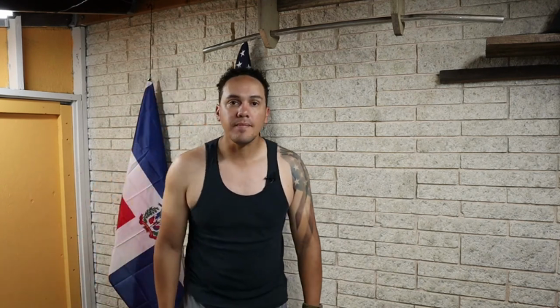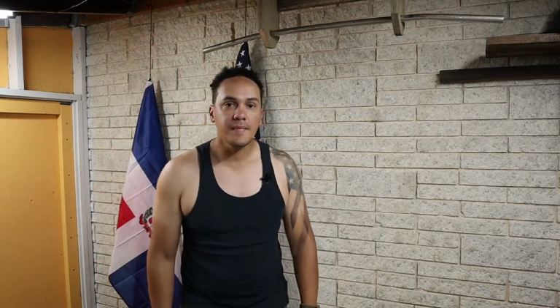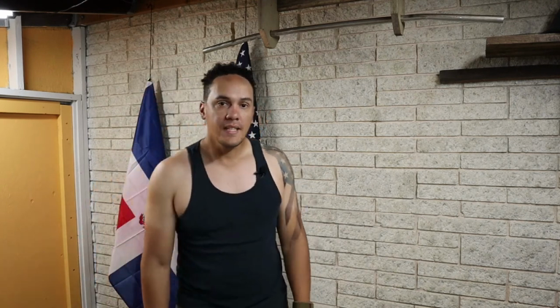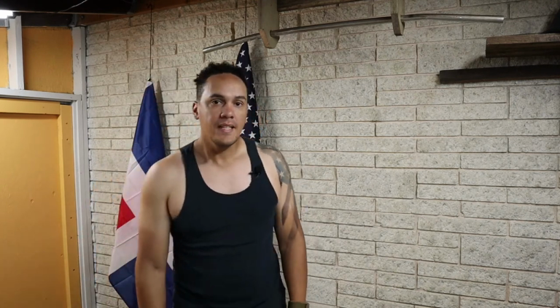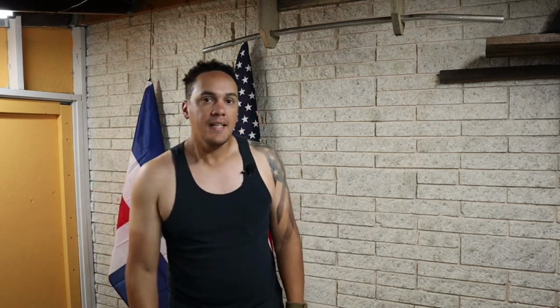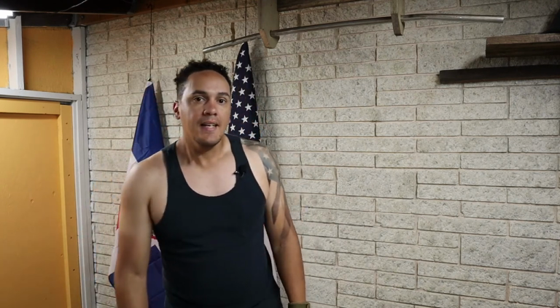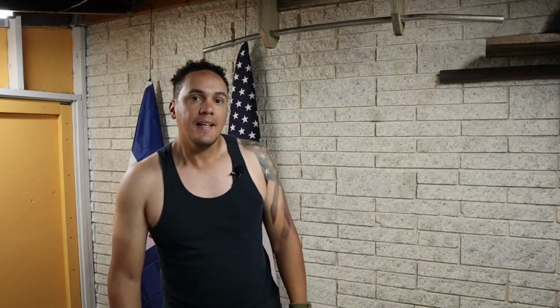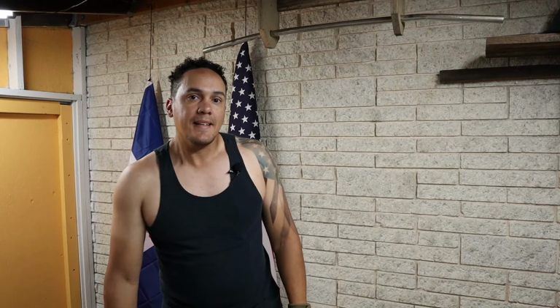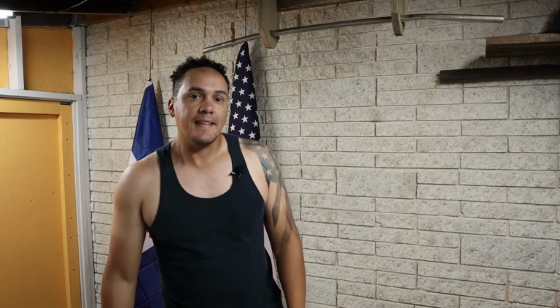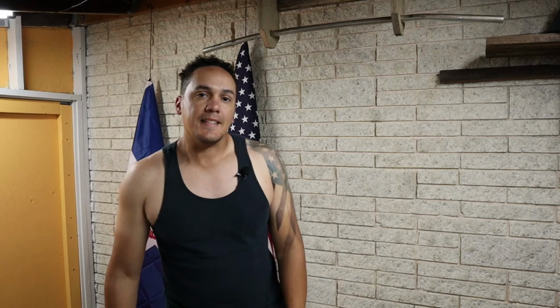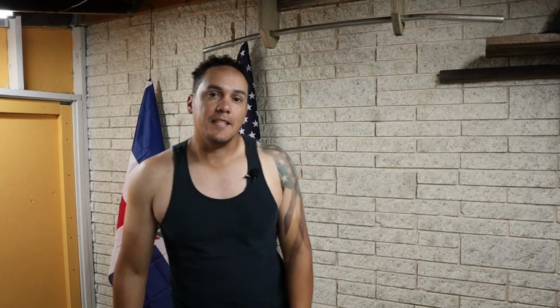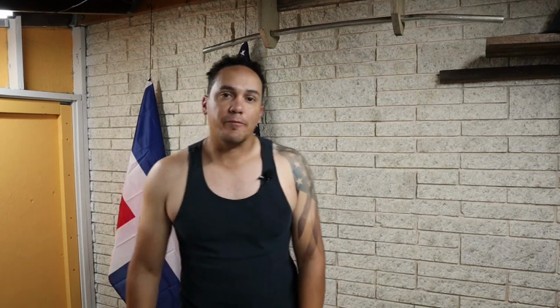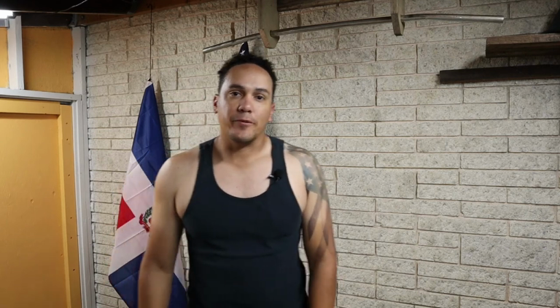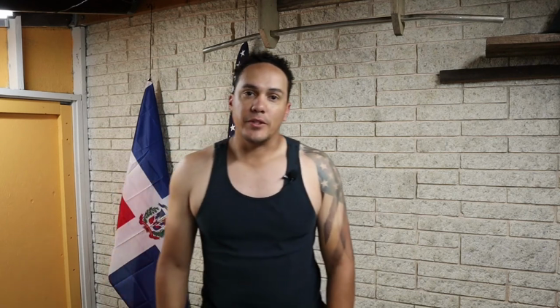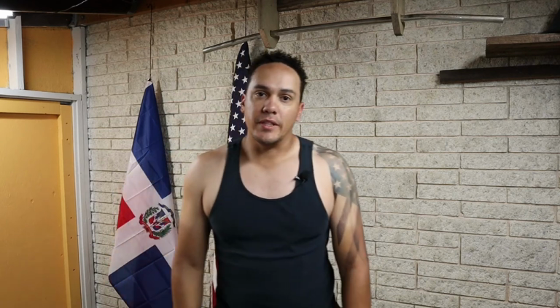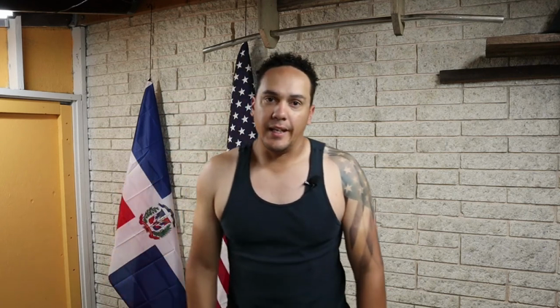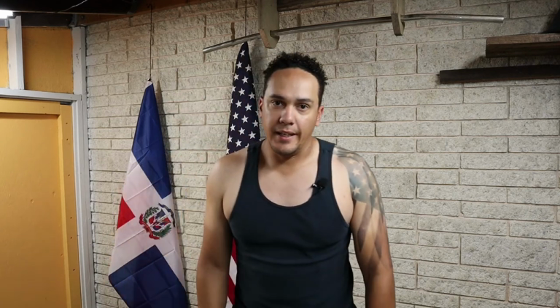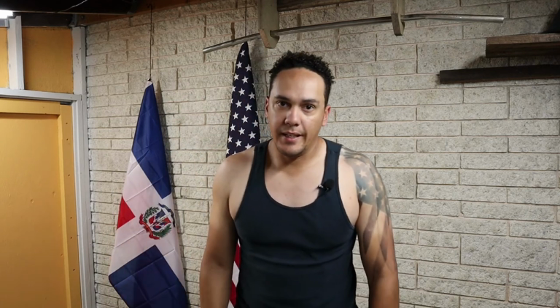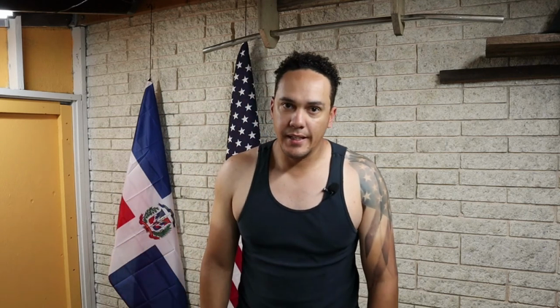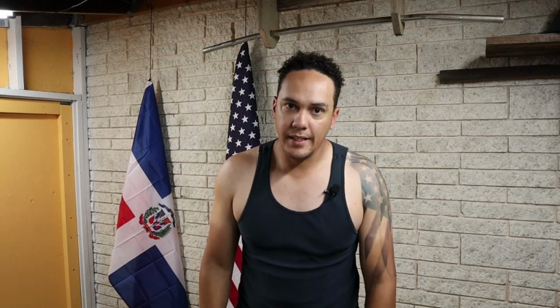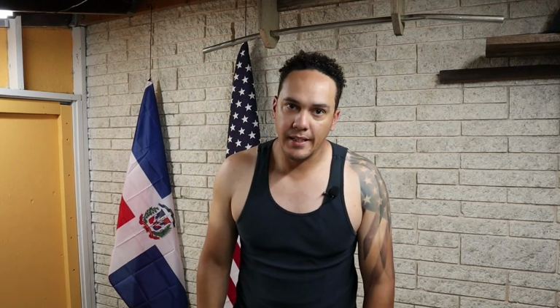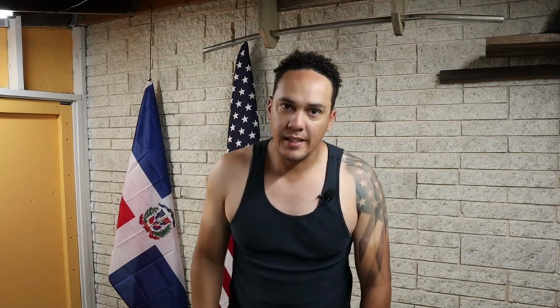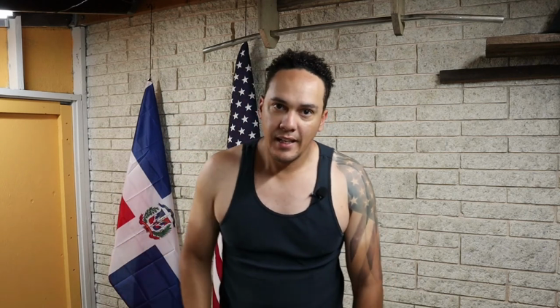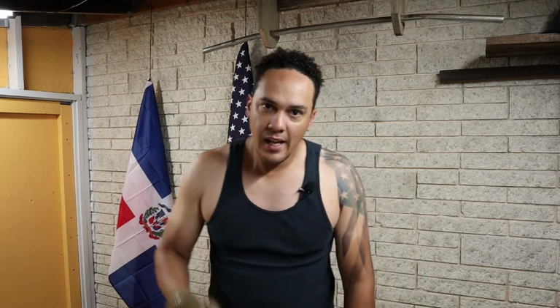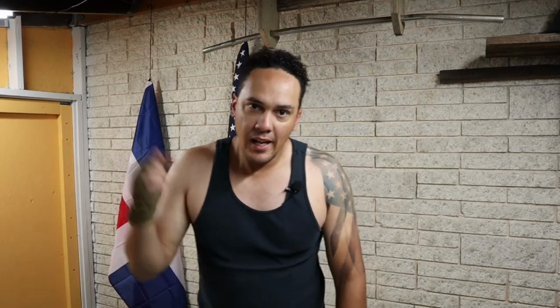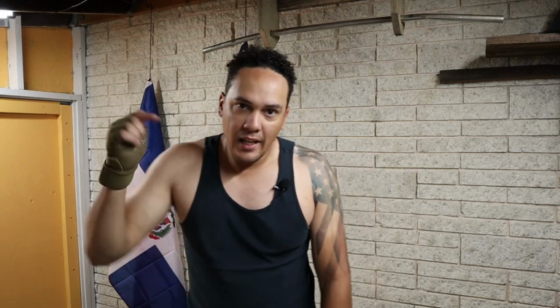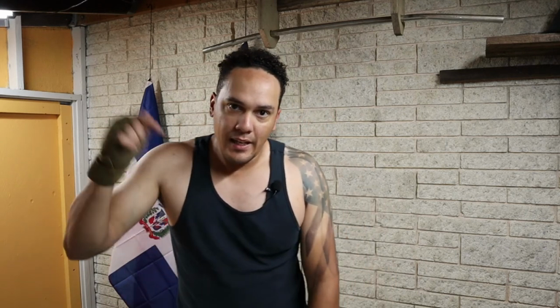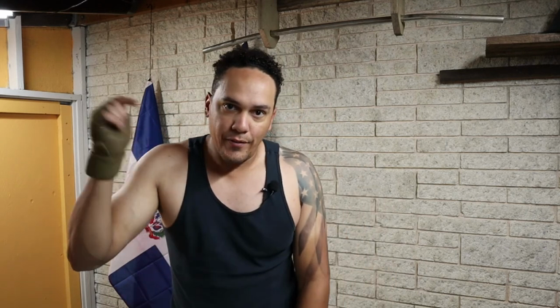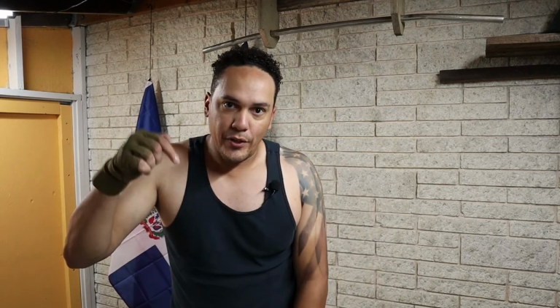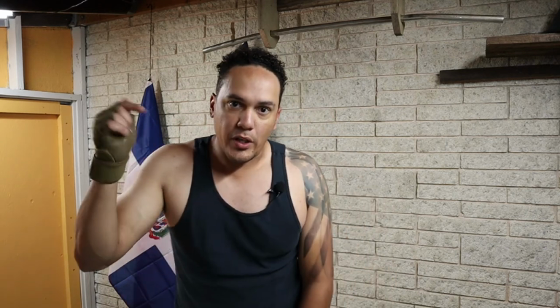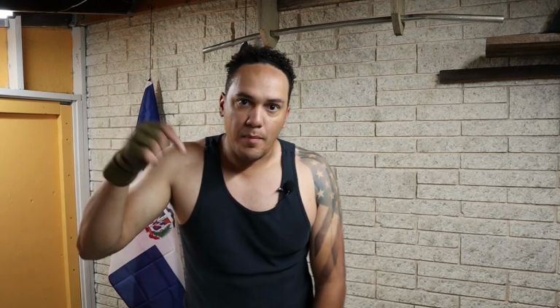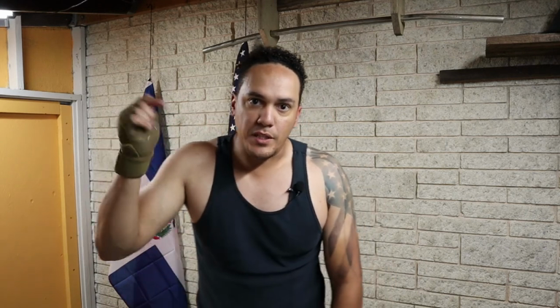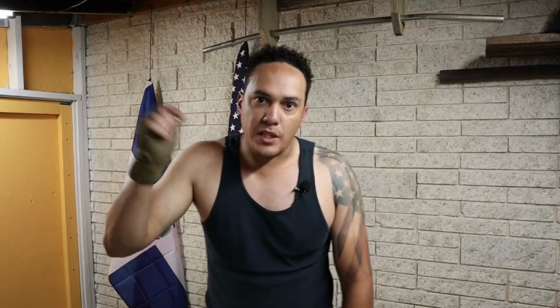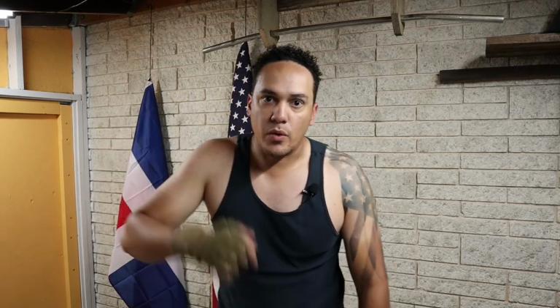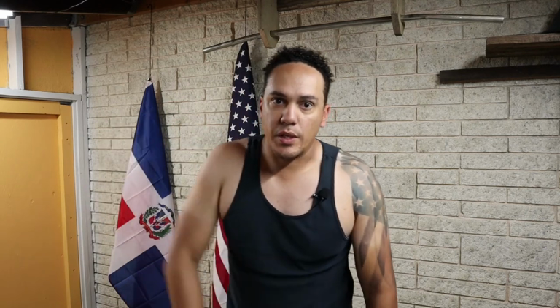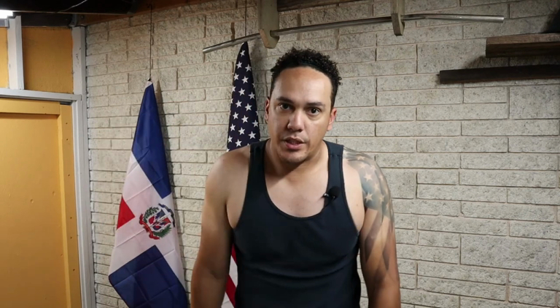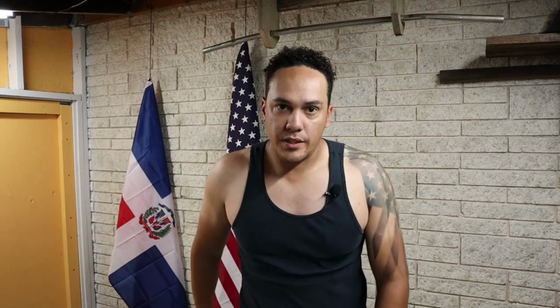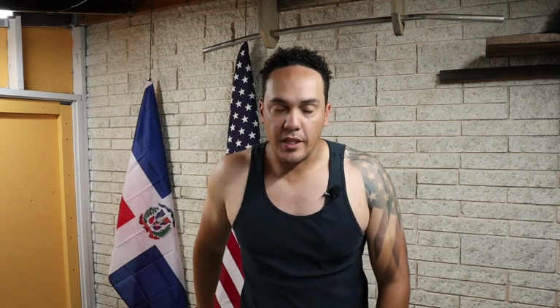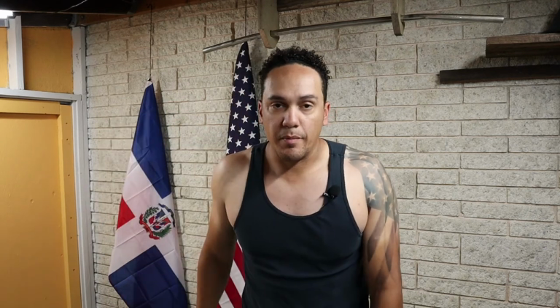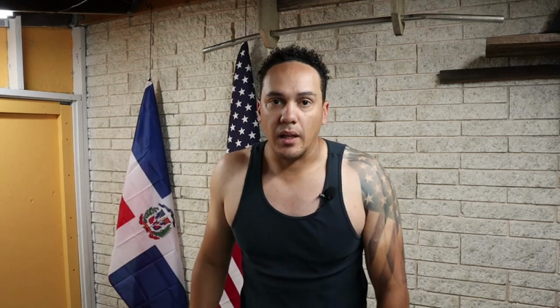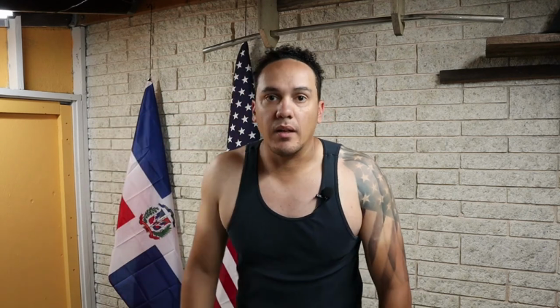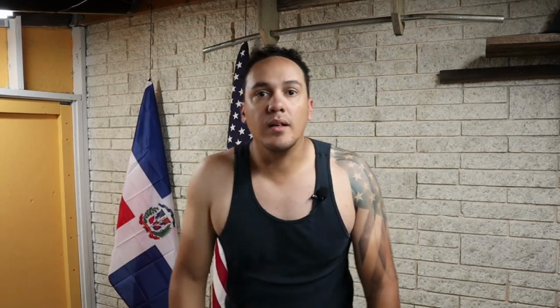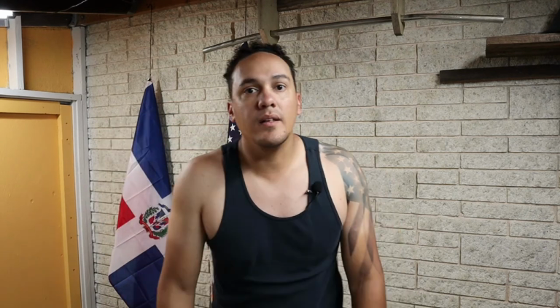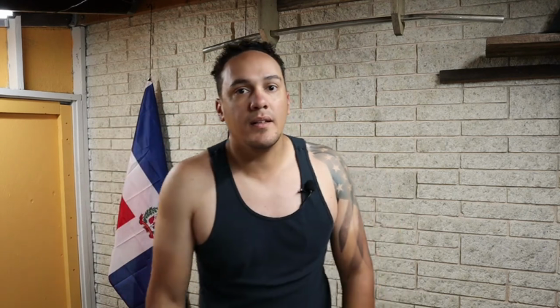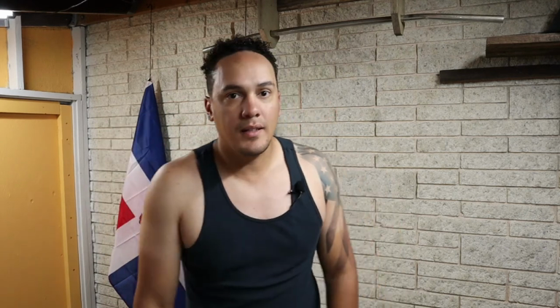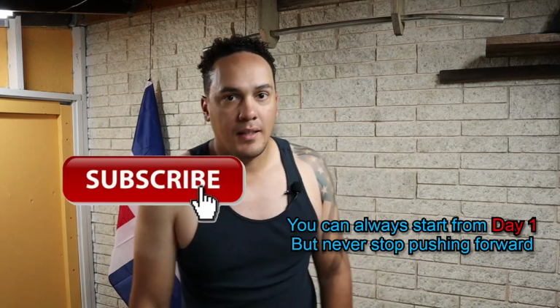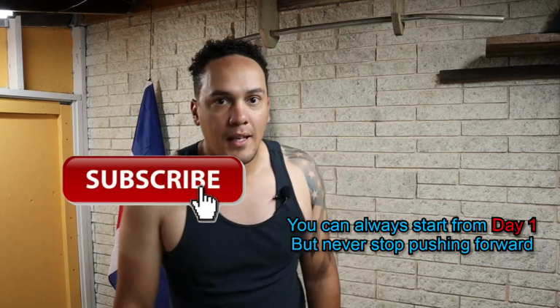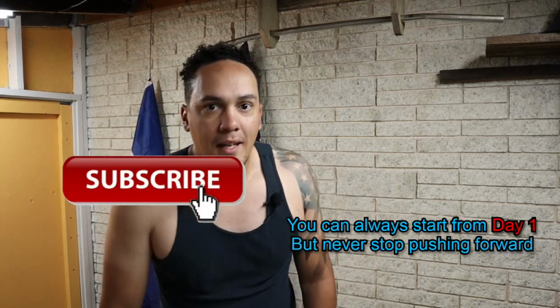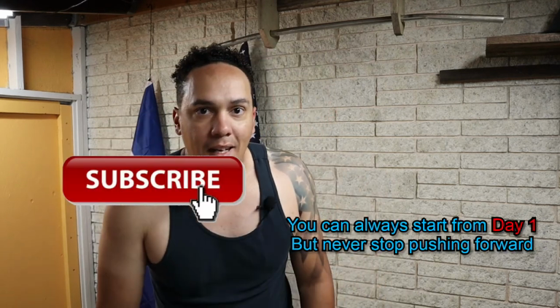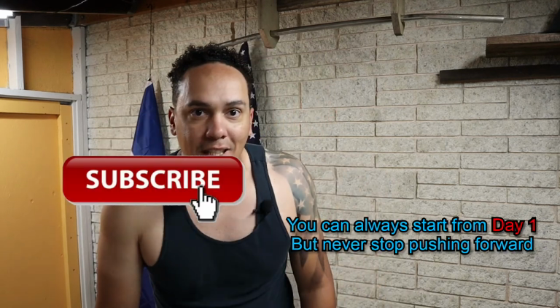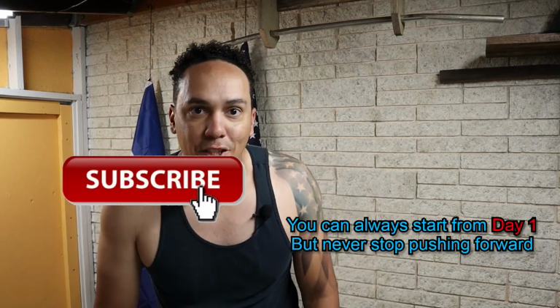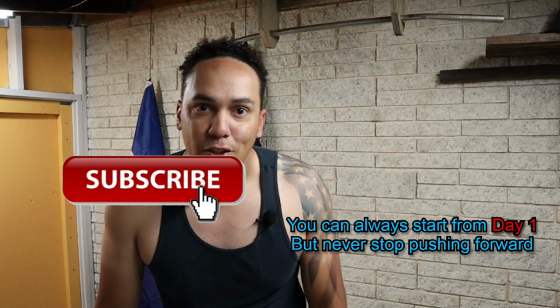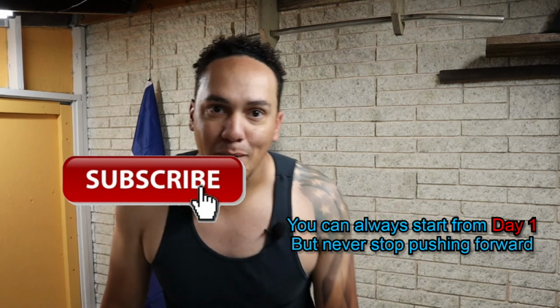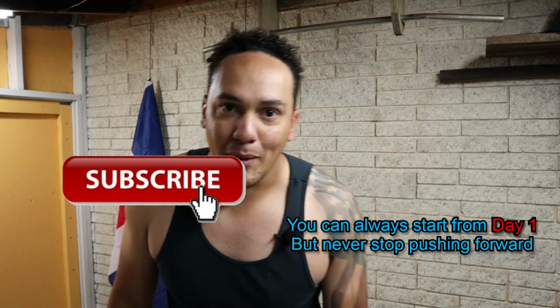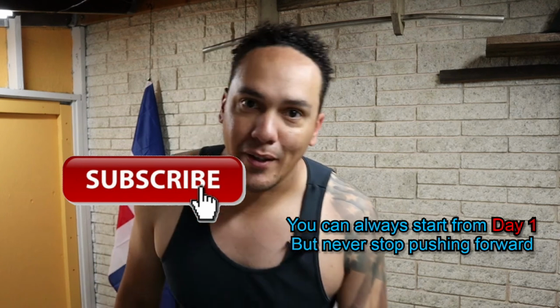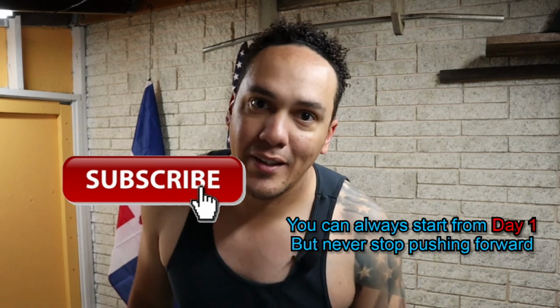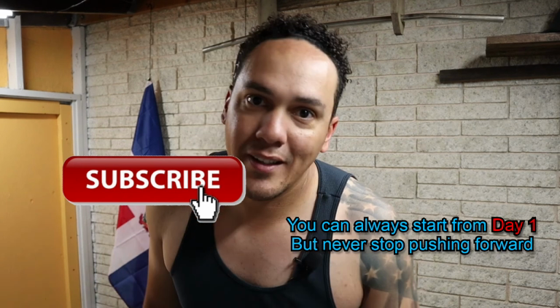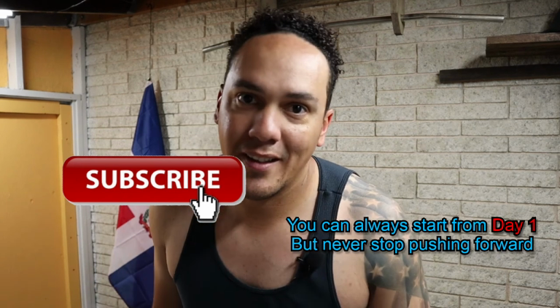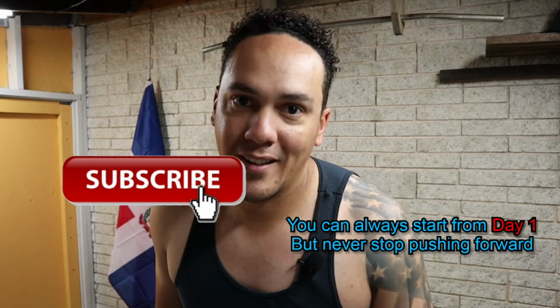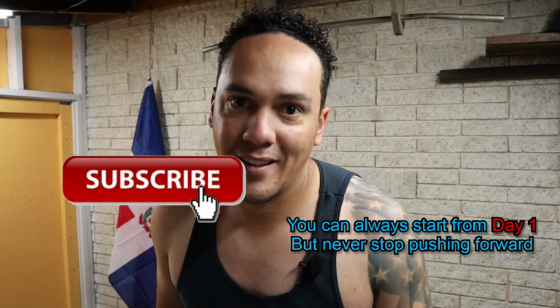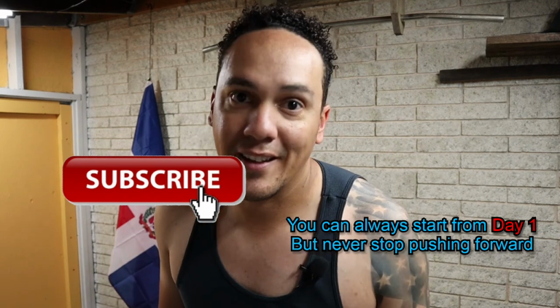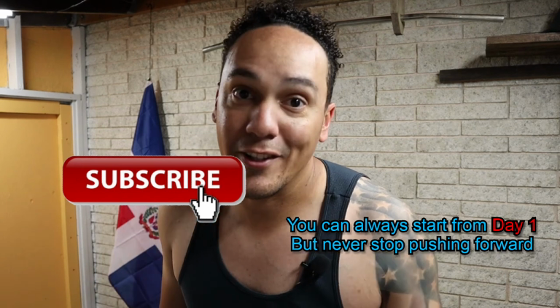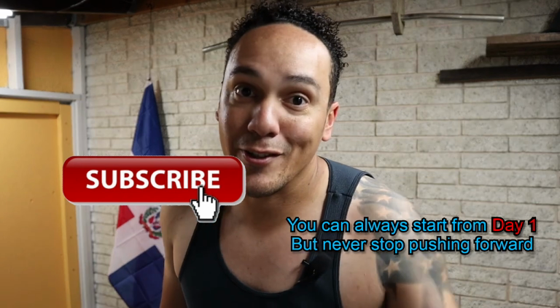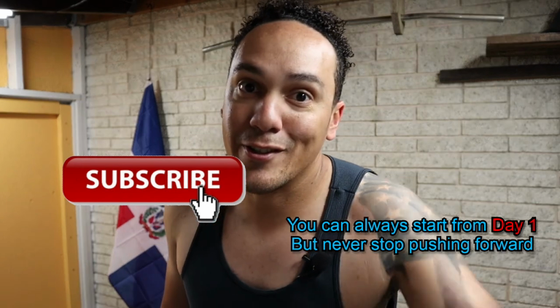Well, that's it for today. Leave your comments and questions down below. See you tomorrow. Adios.